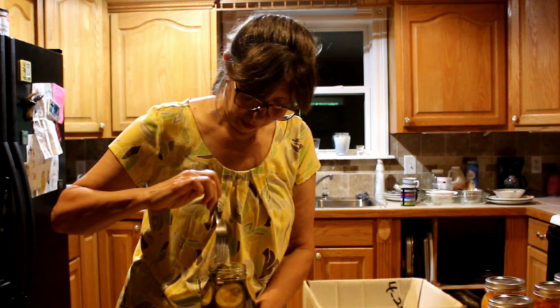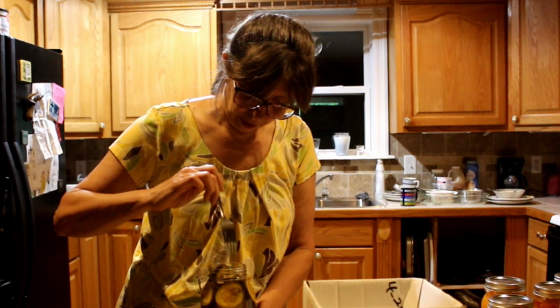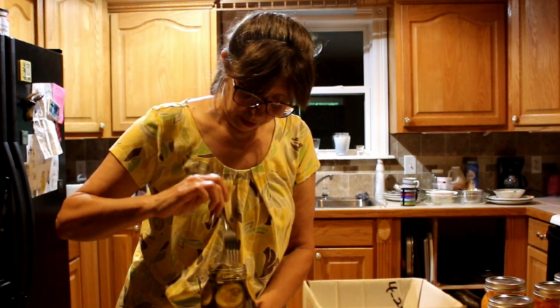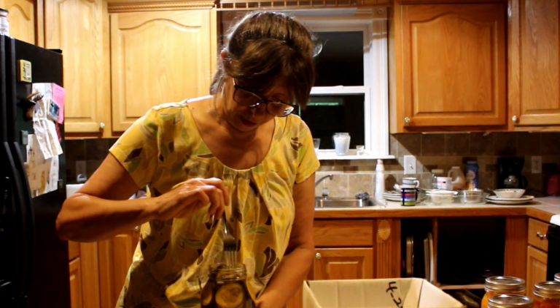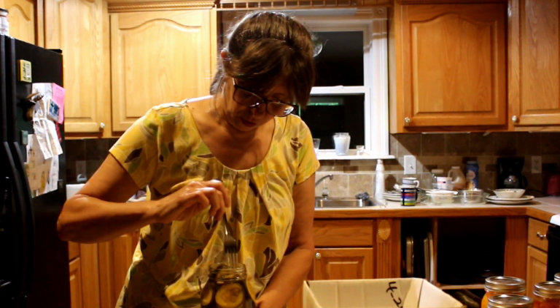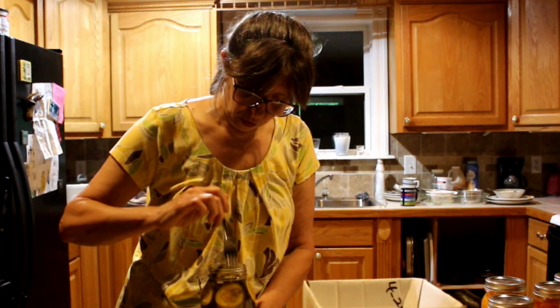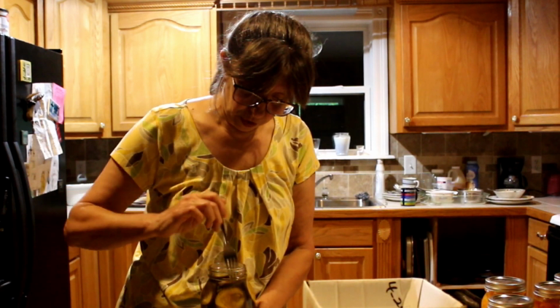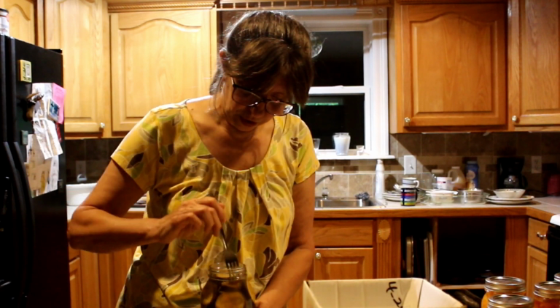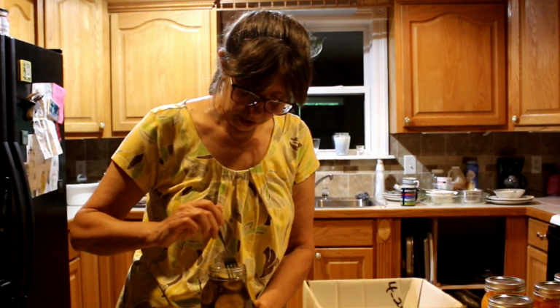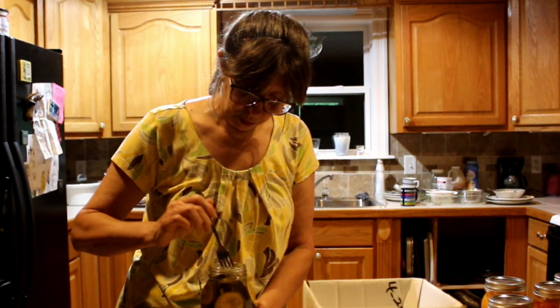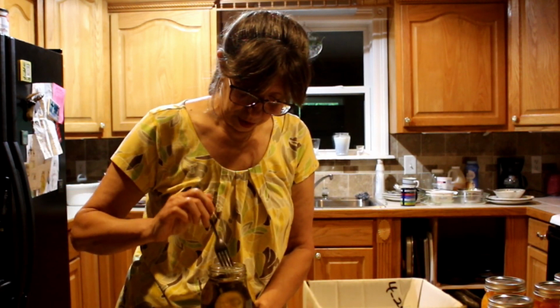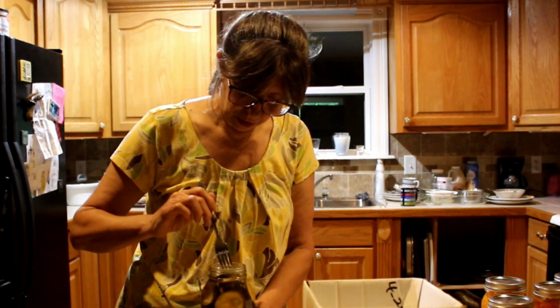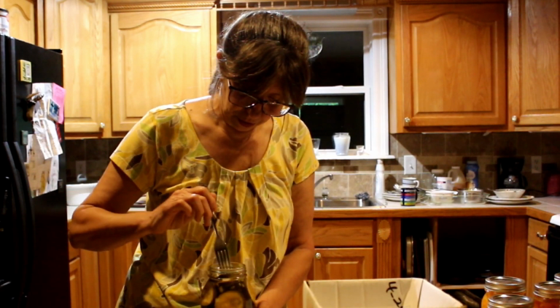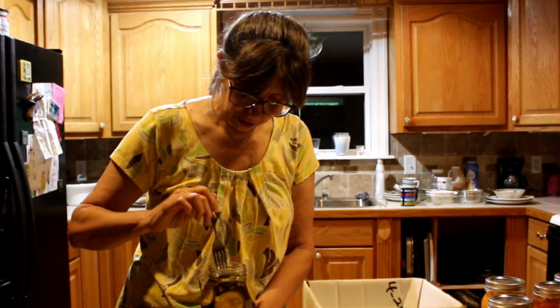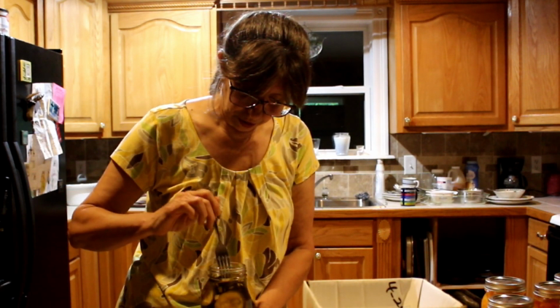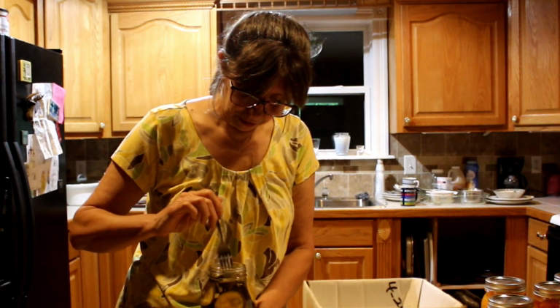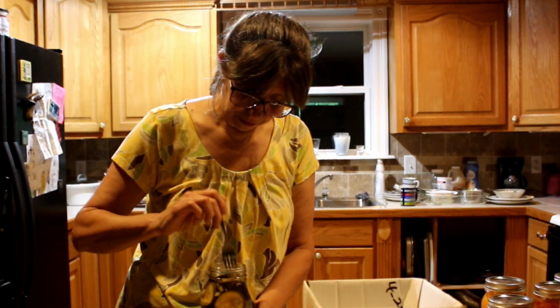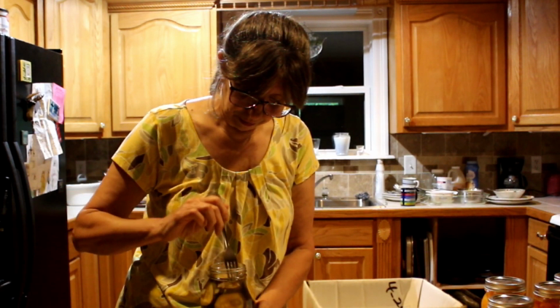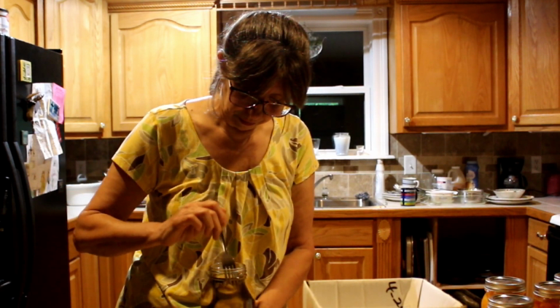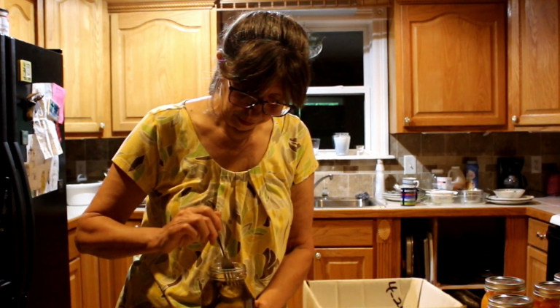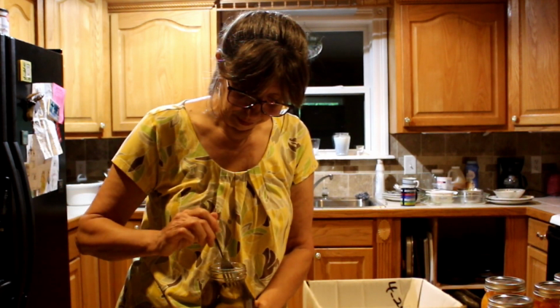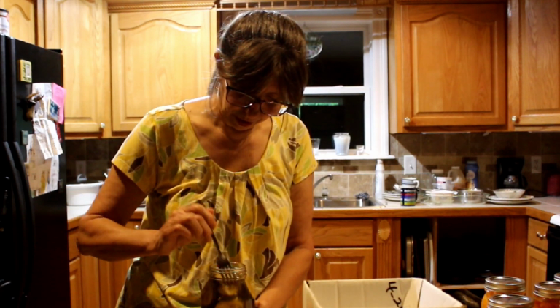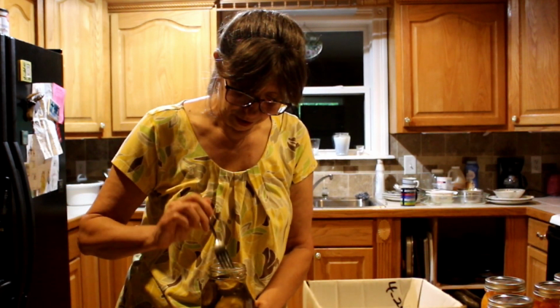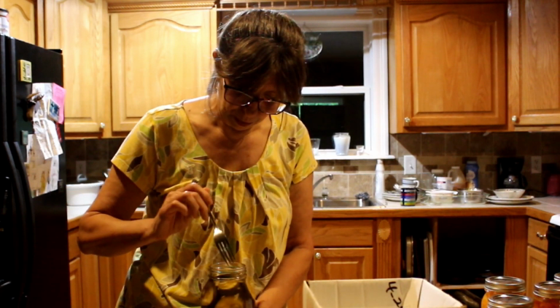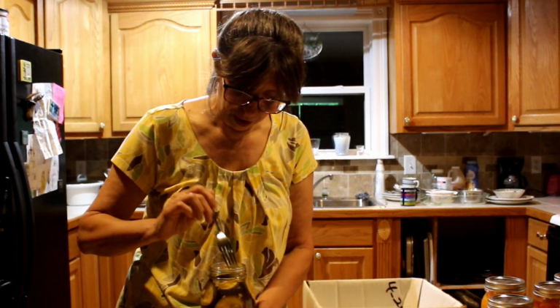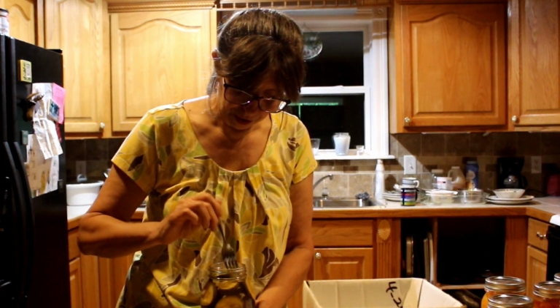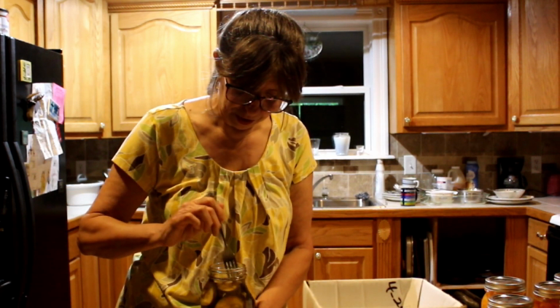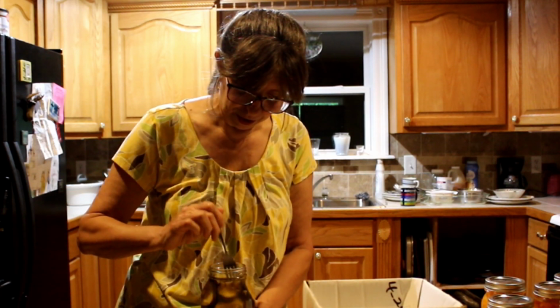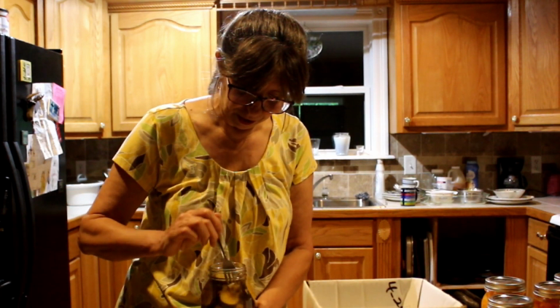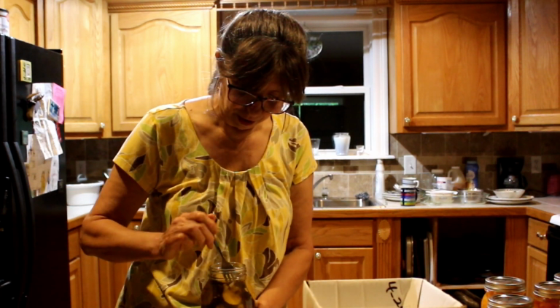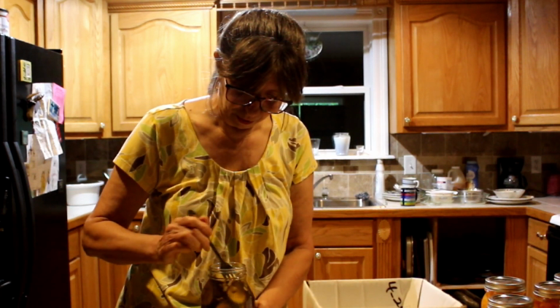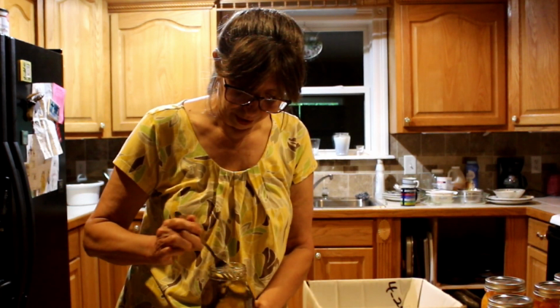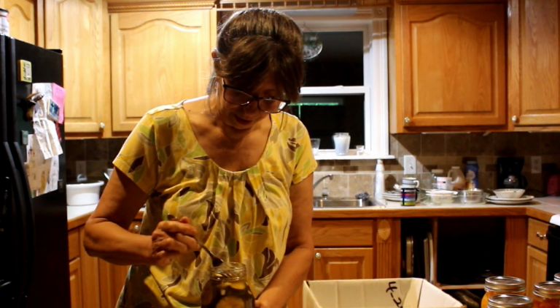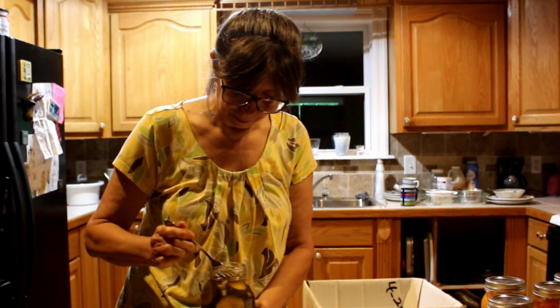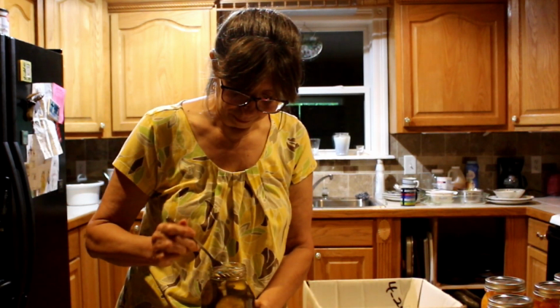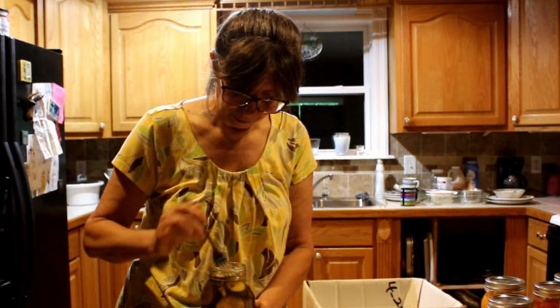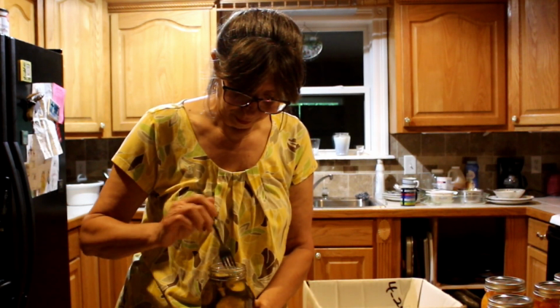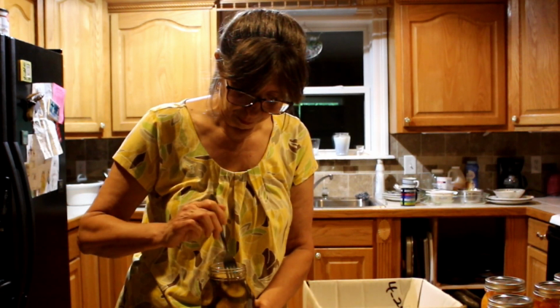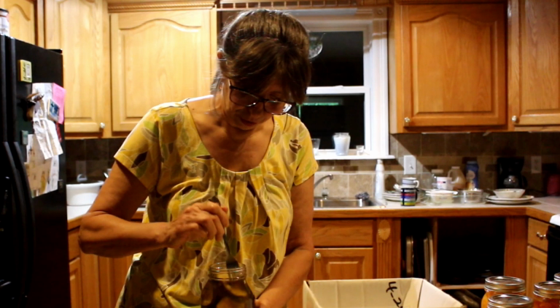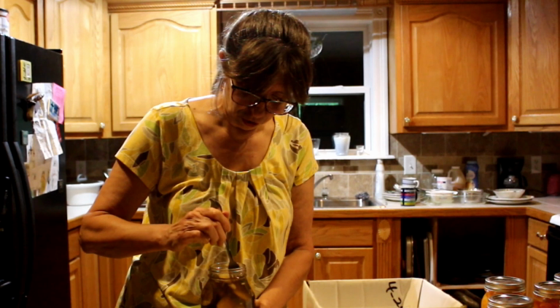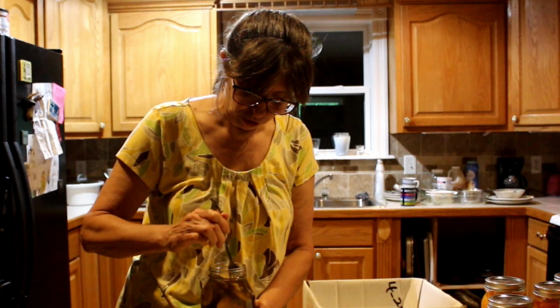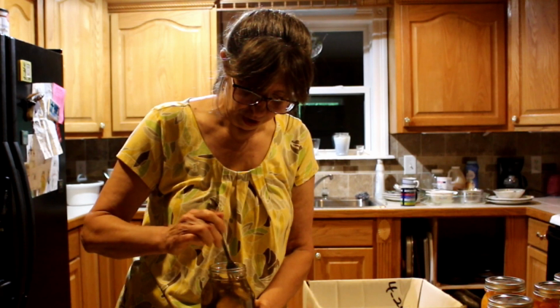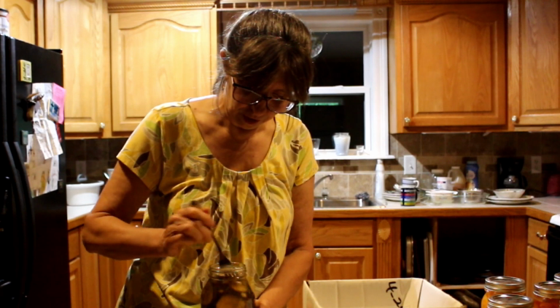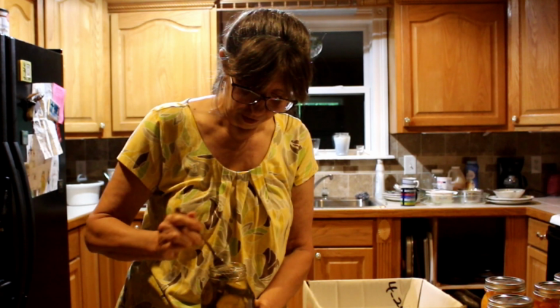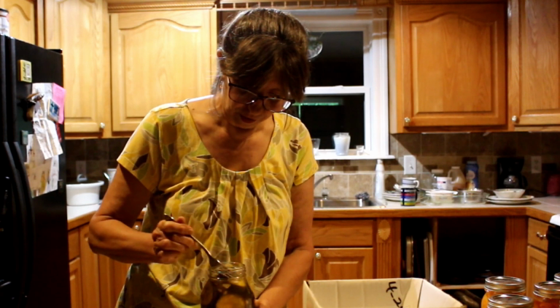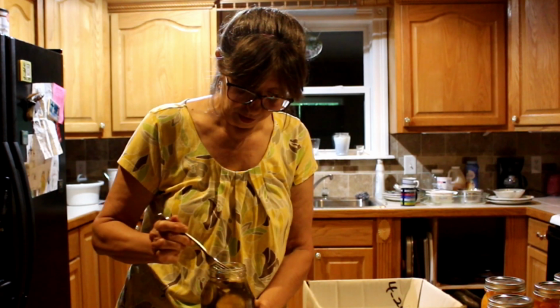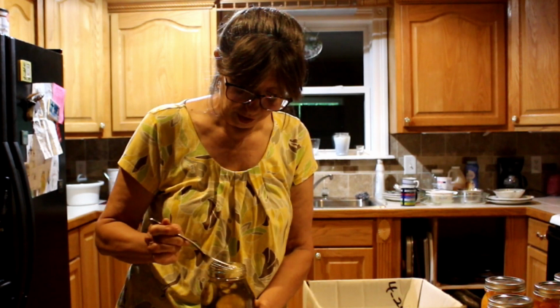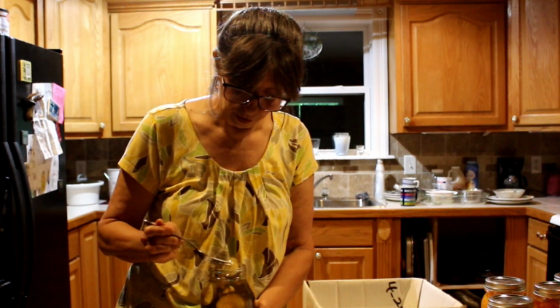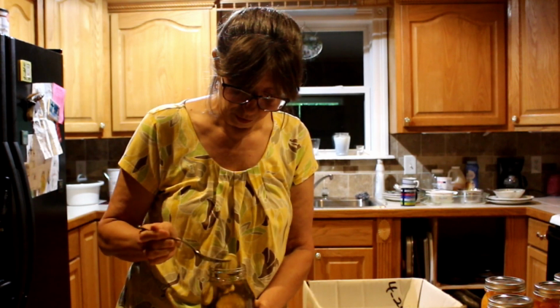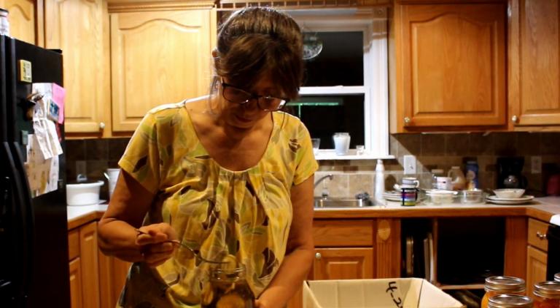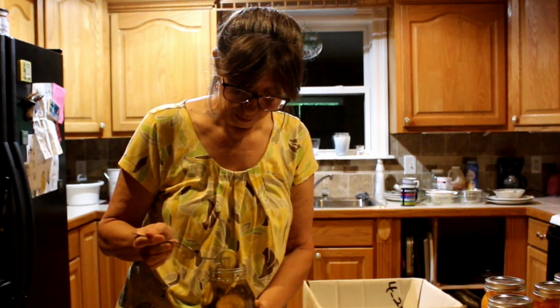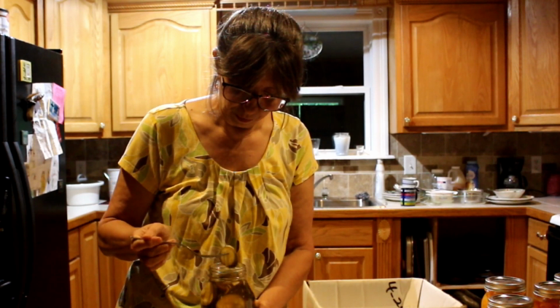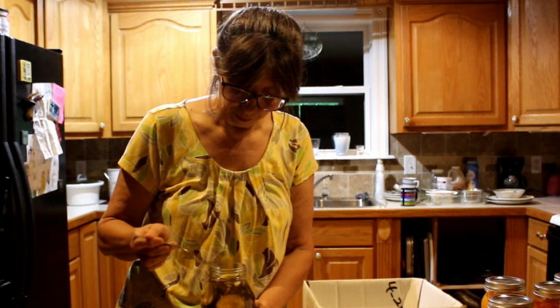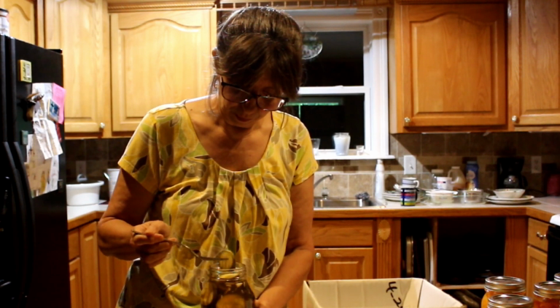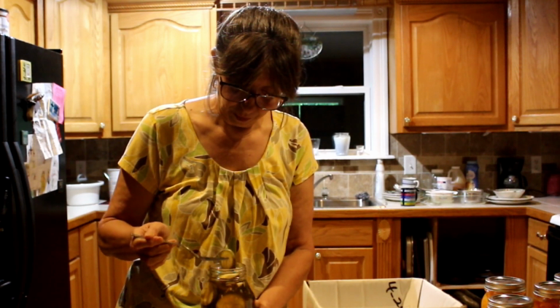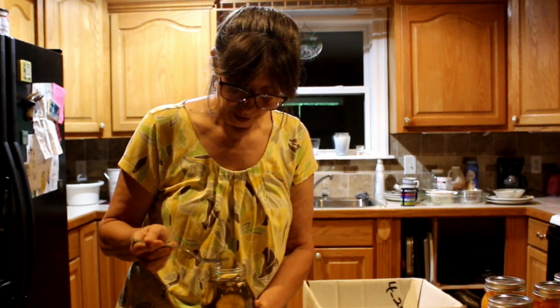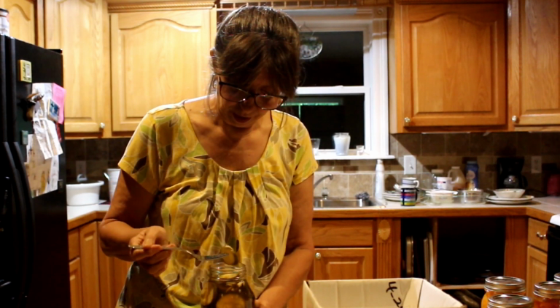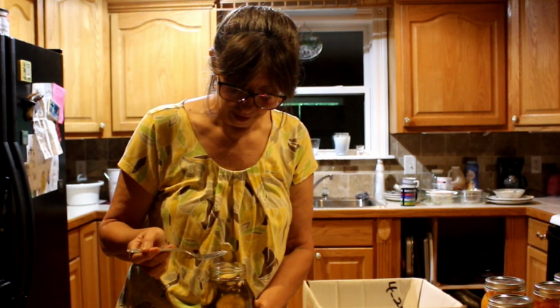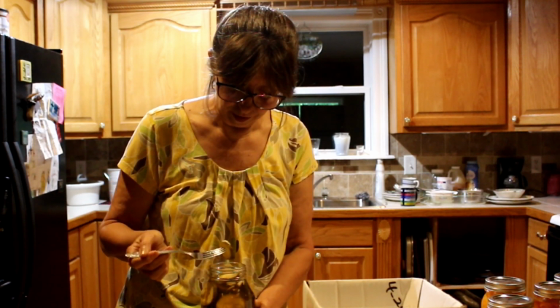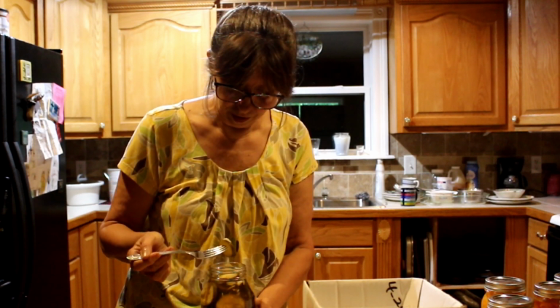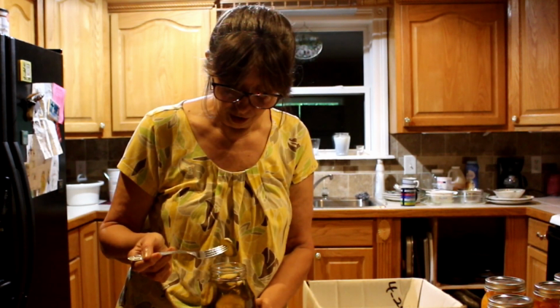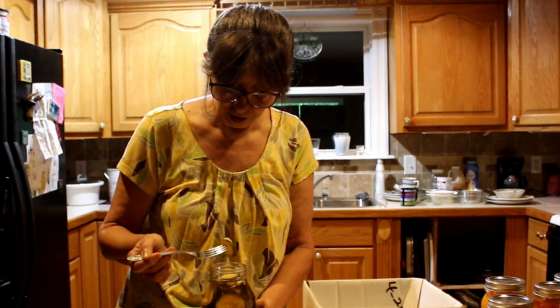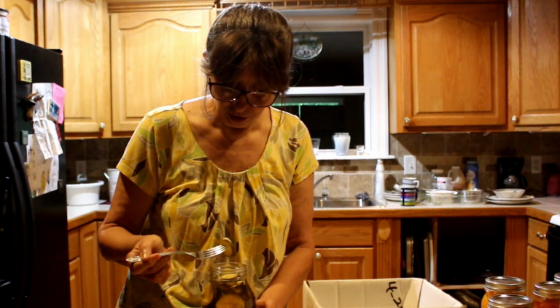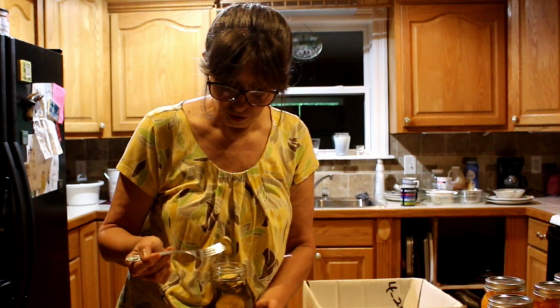Oh, they smell good! I smell the dill already. It's pretty sure it is a dill and I can see the onions in there.